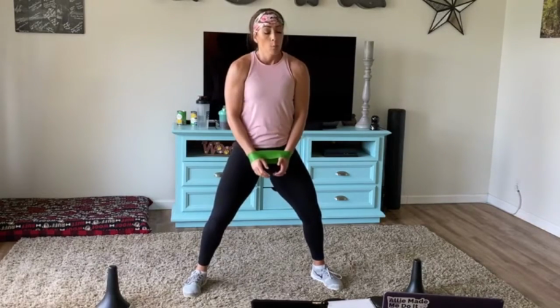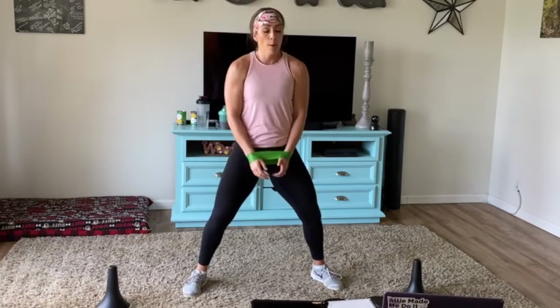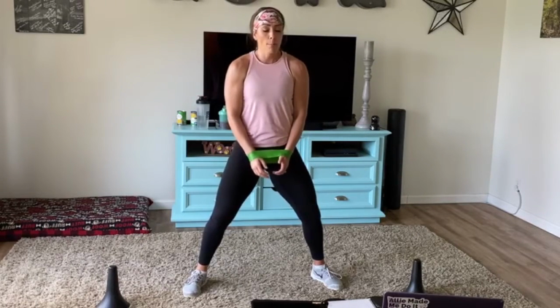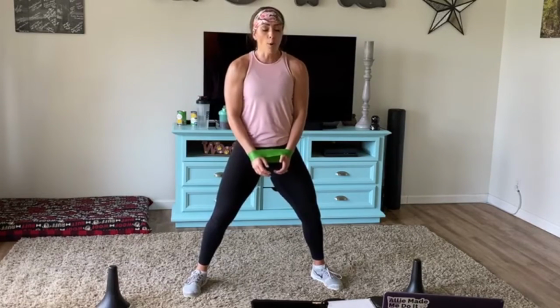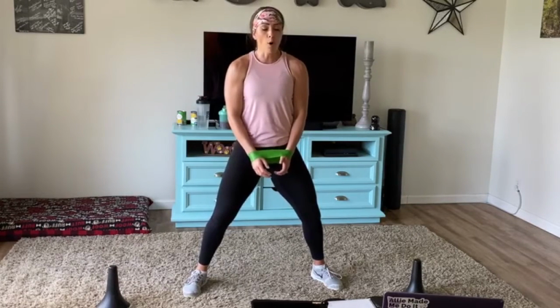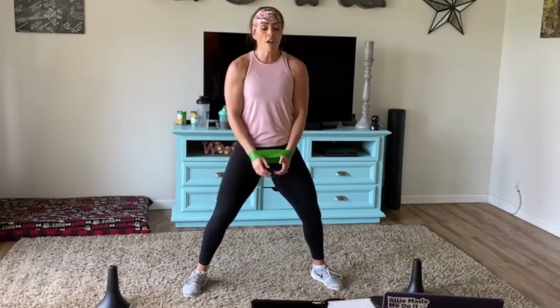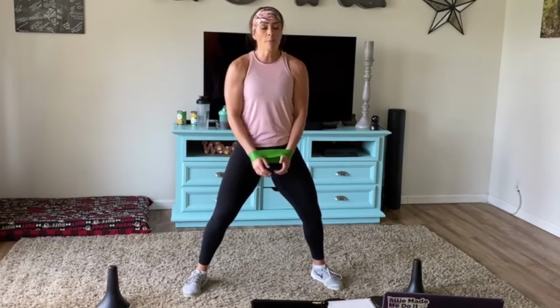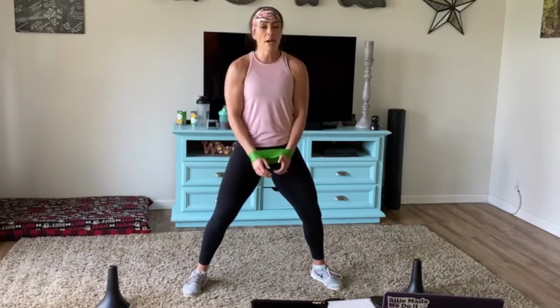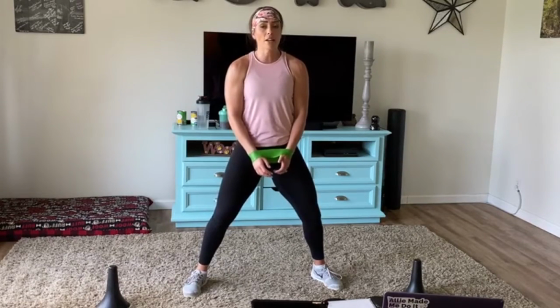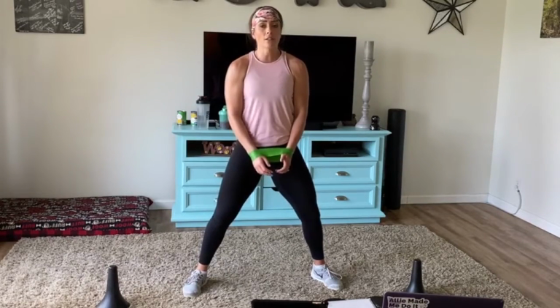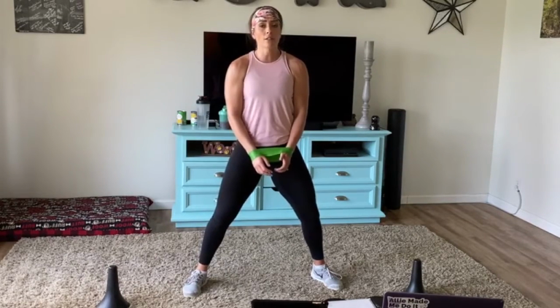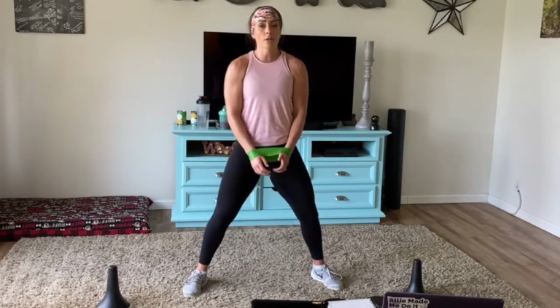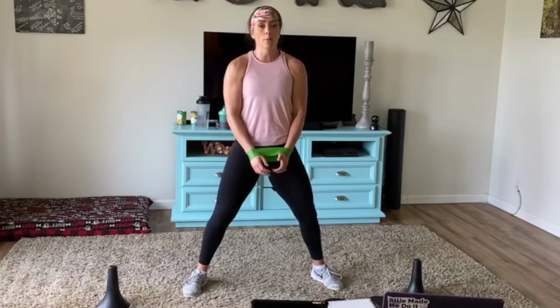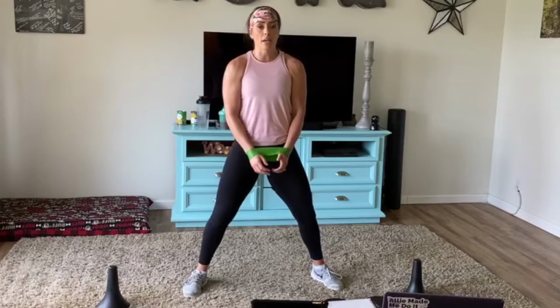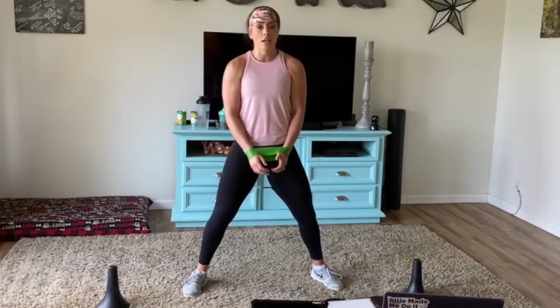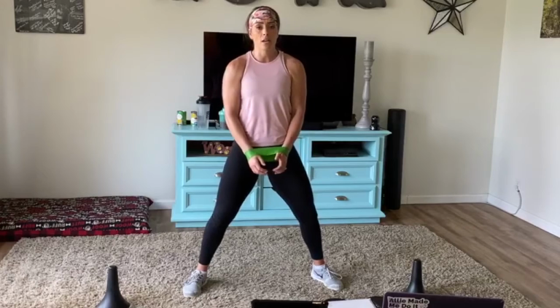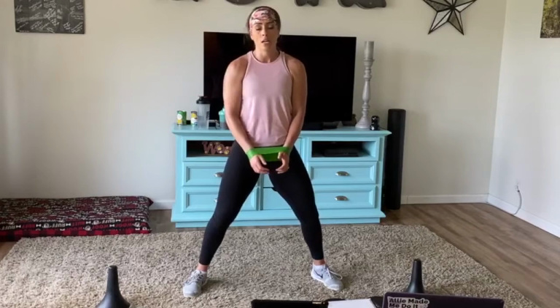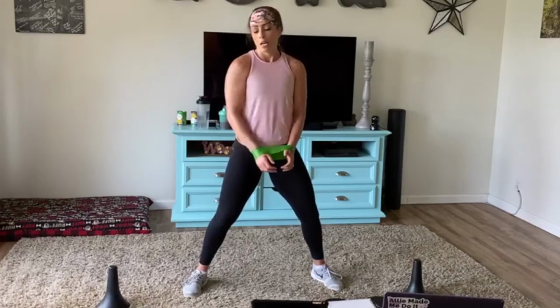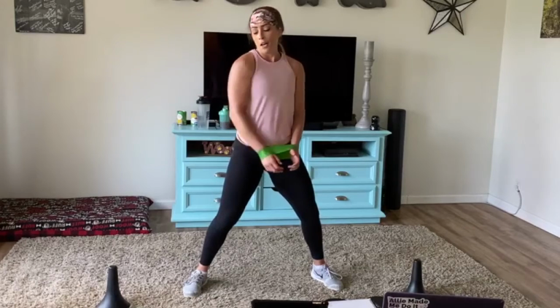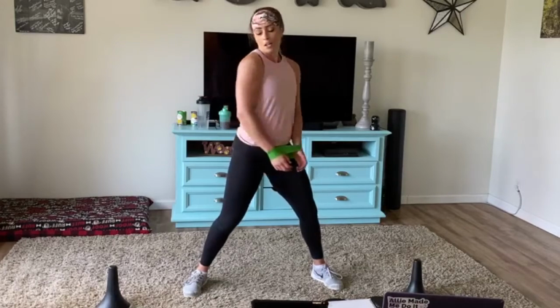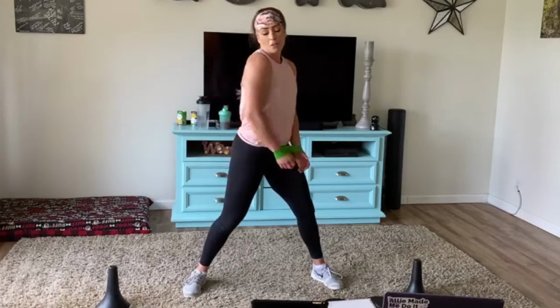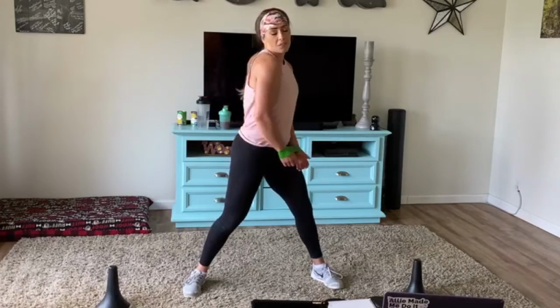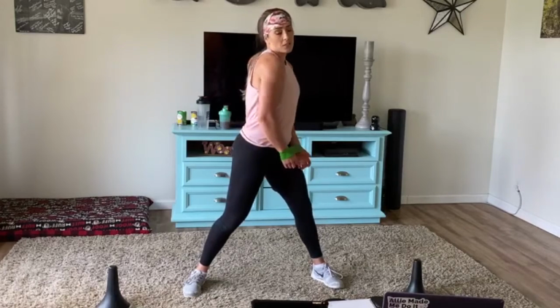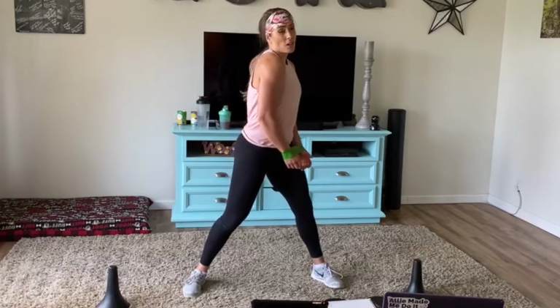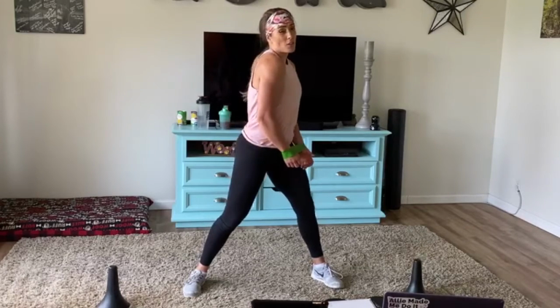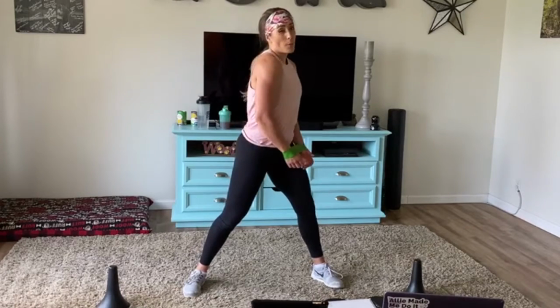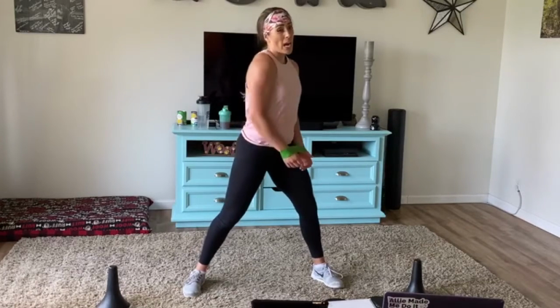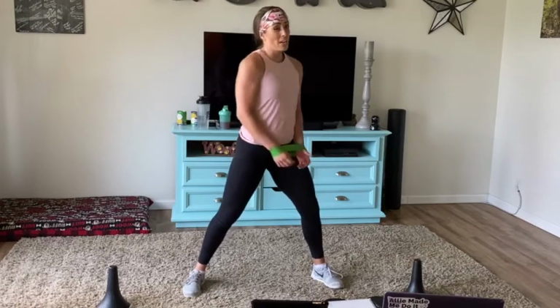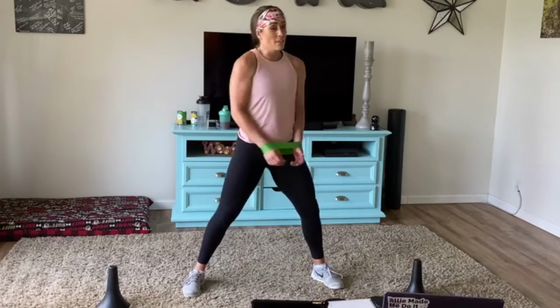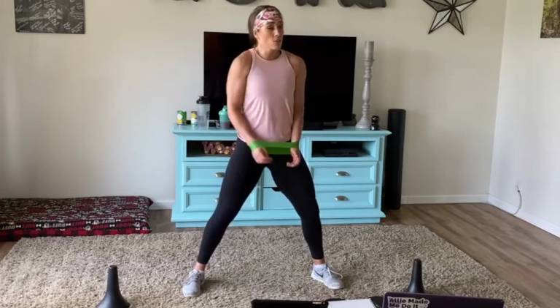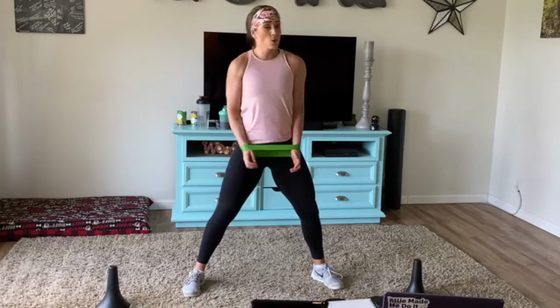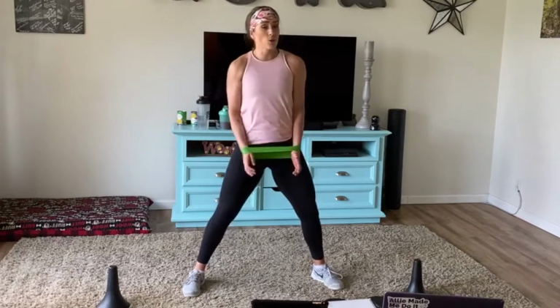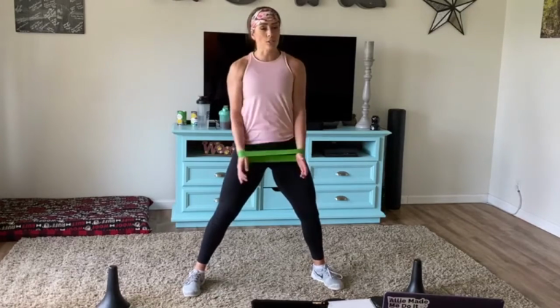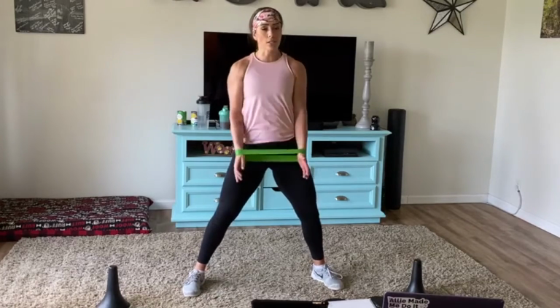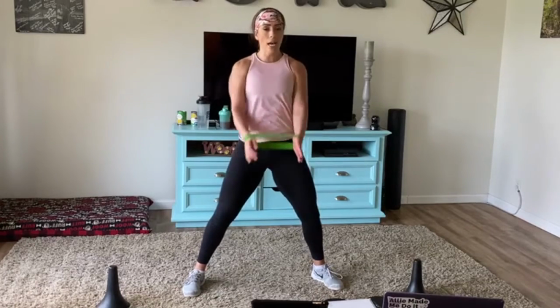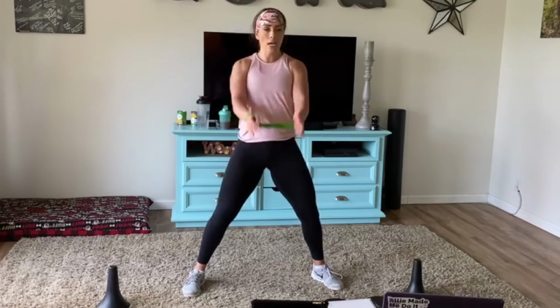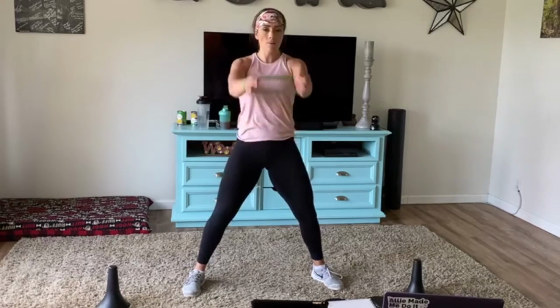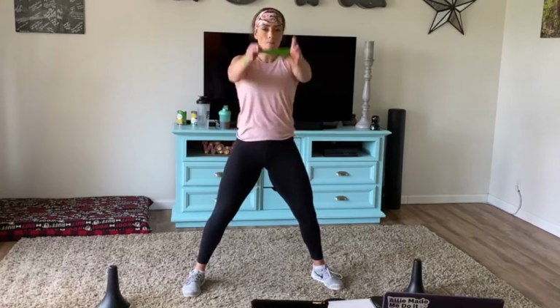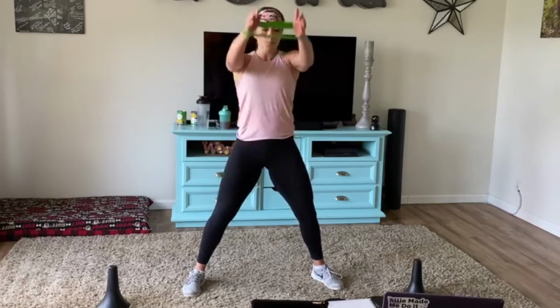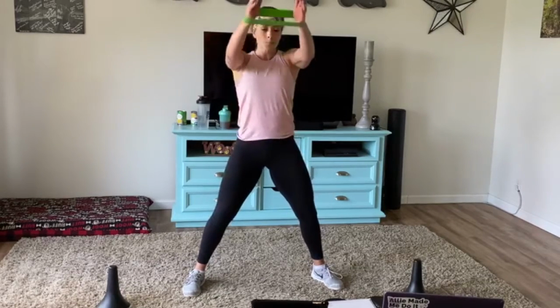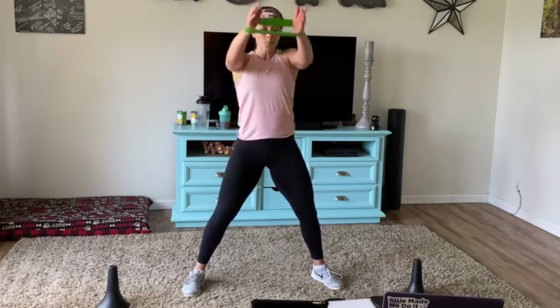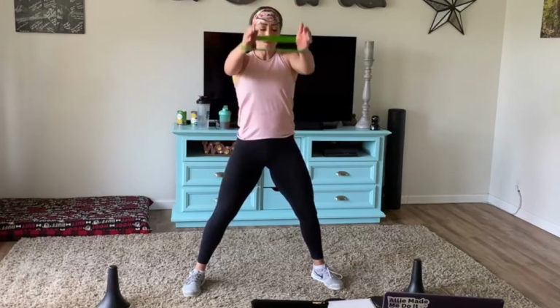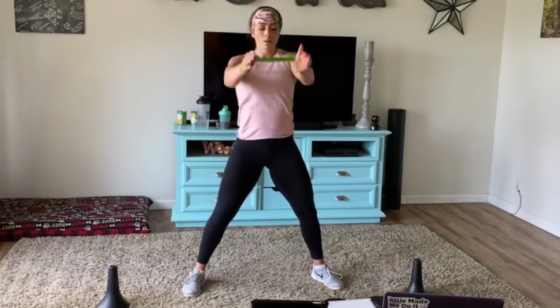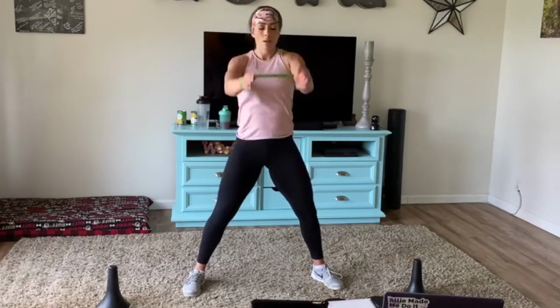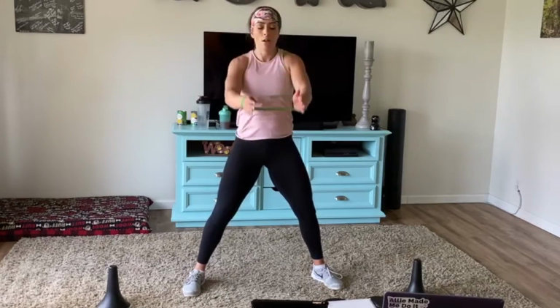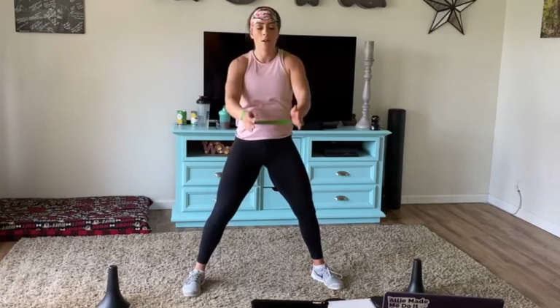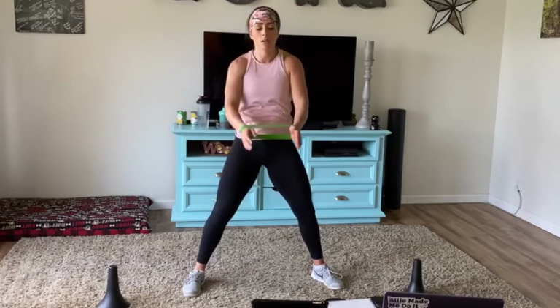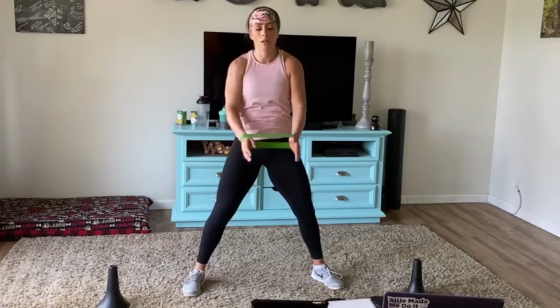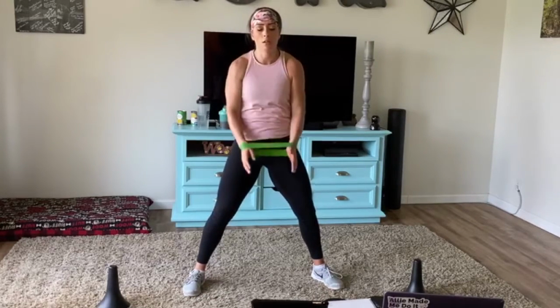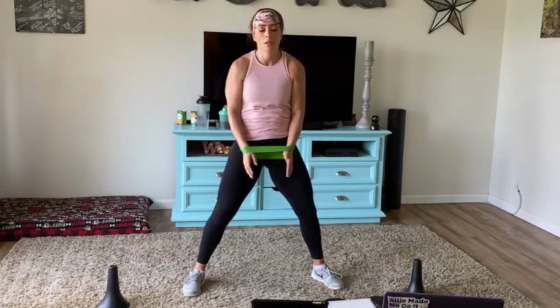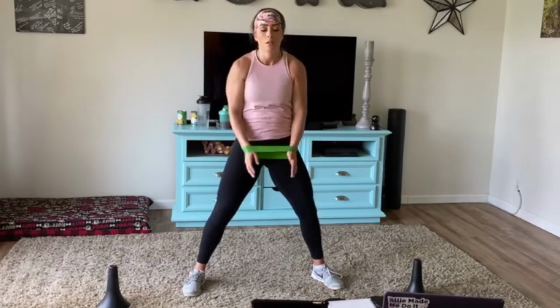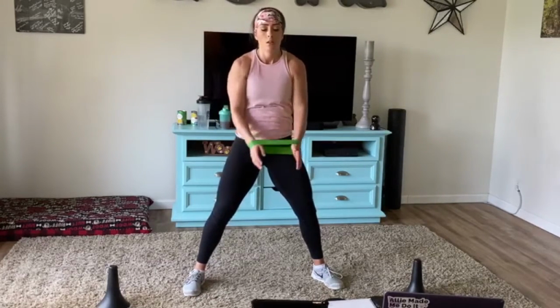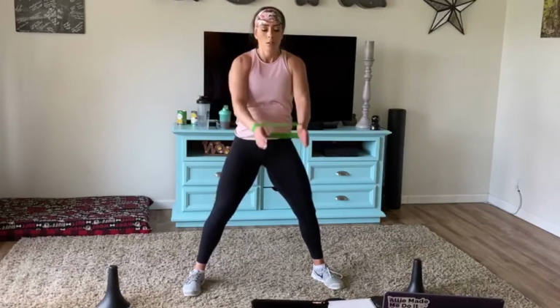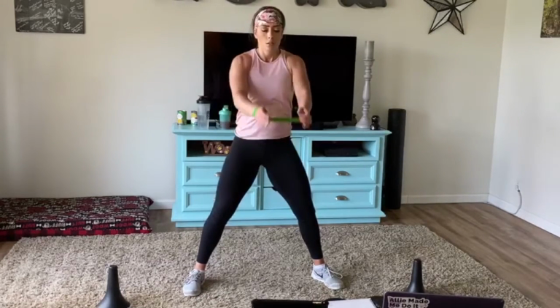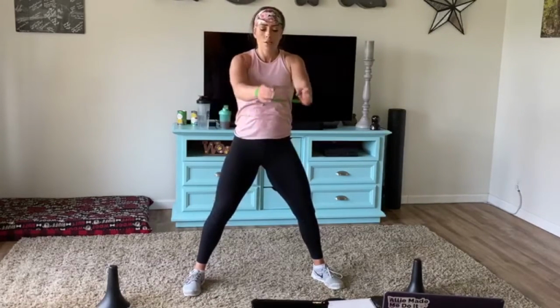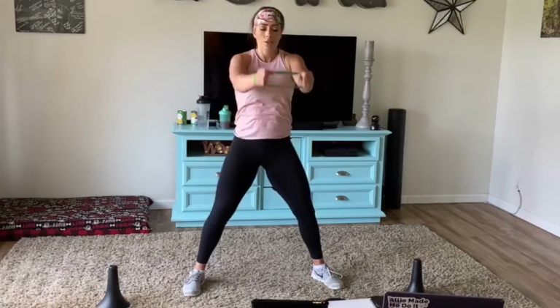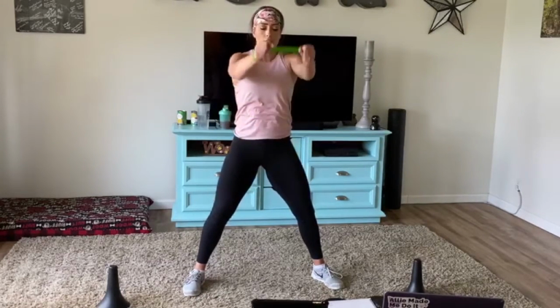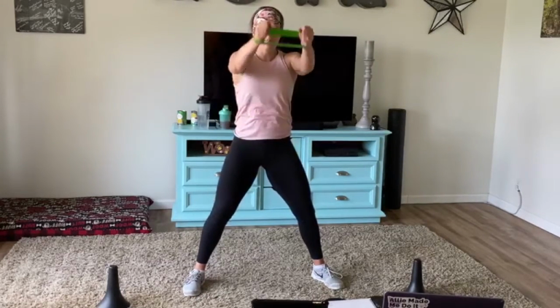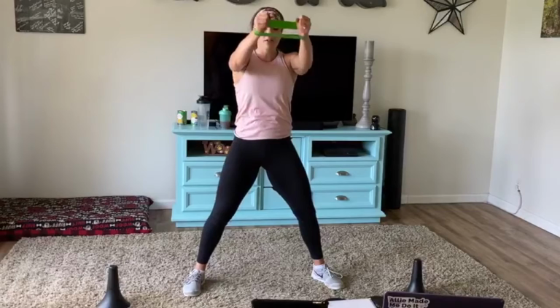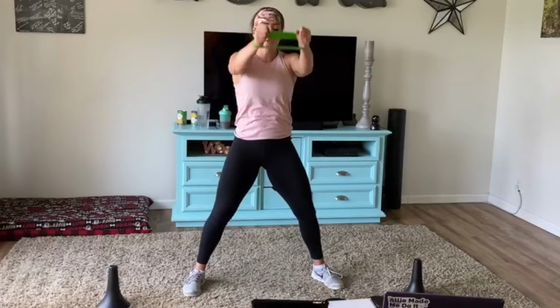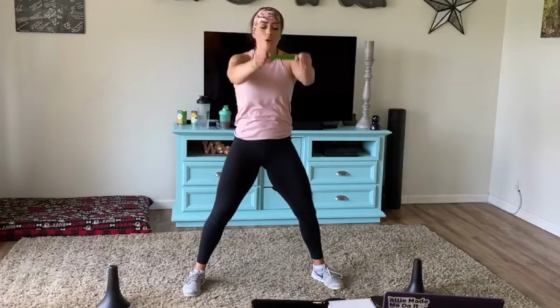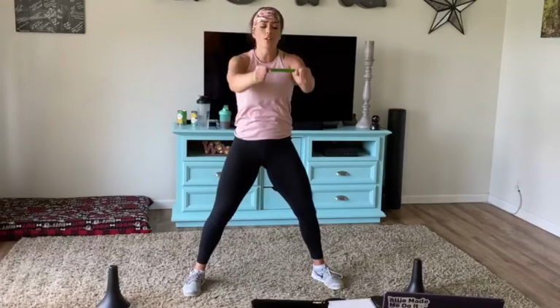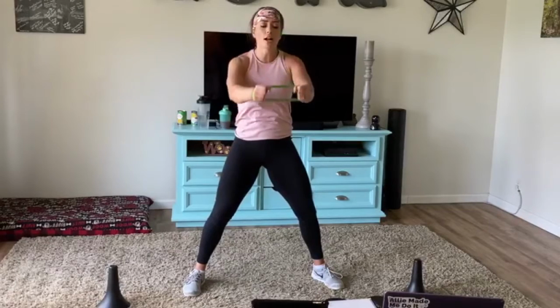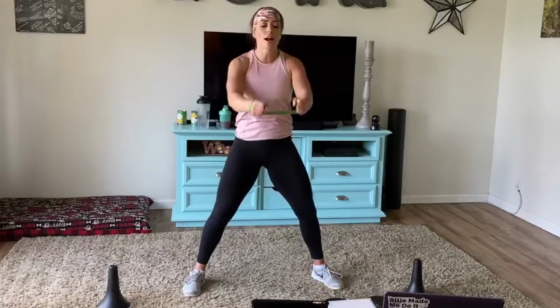Pull that band a little bit — you'll feel it on the back of your shoulders. Raise just about shoulder height.